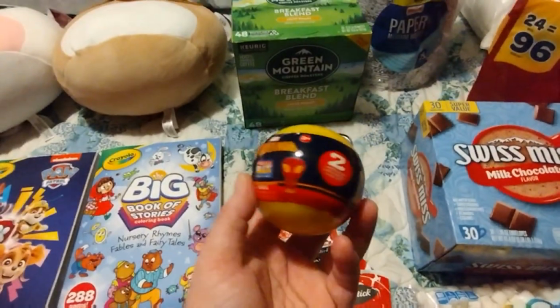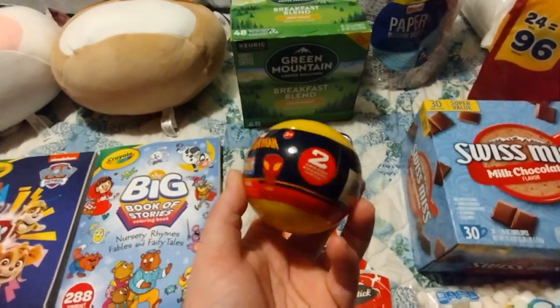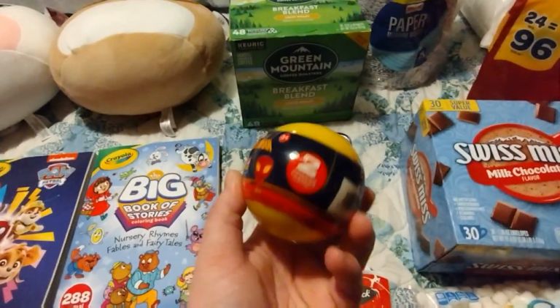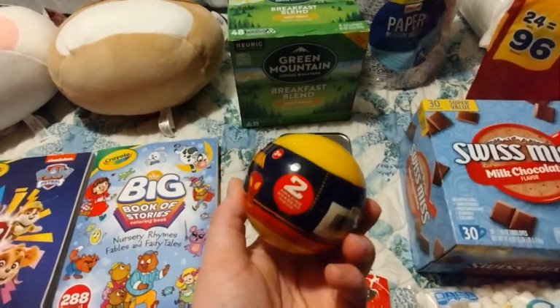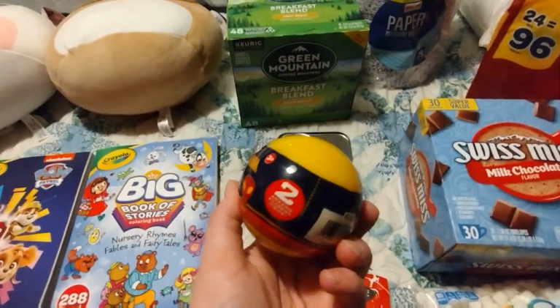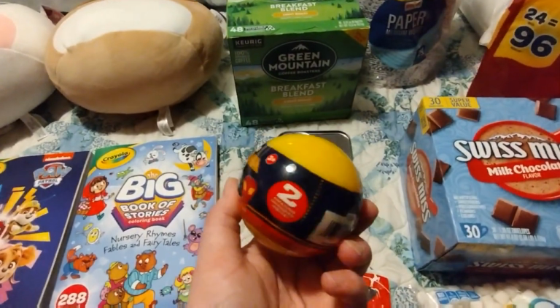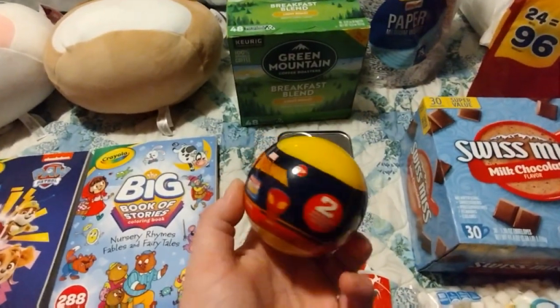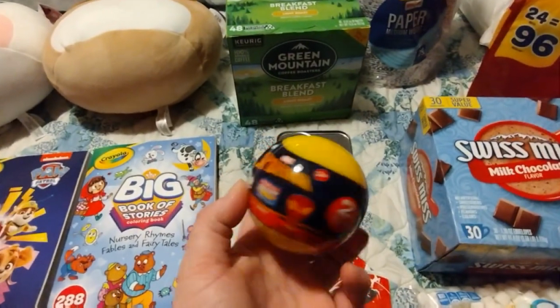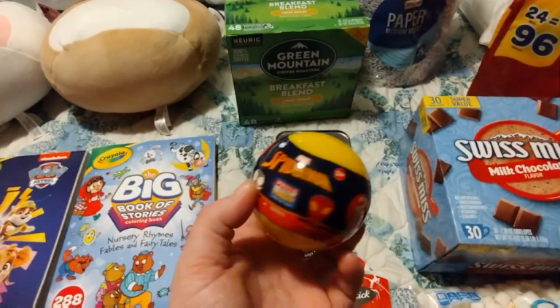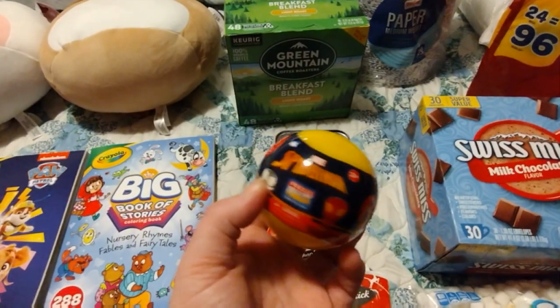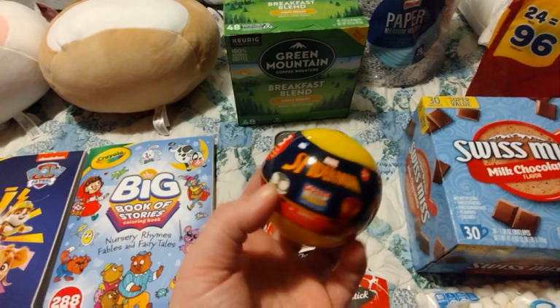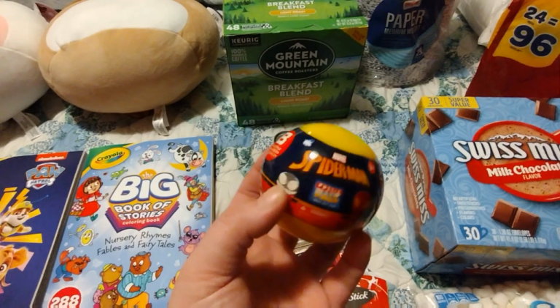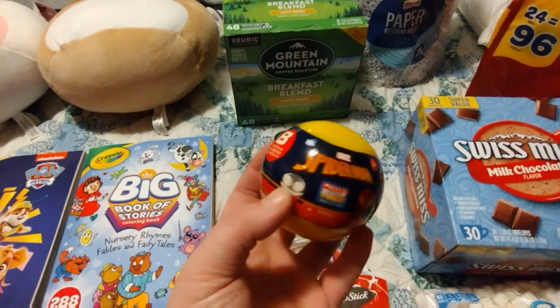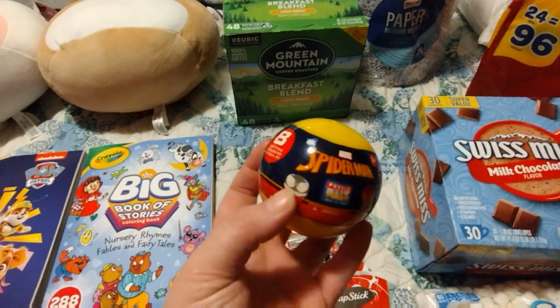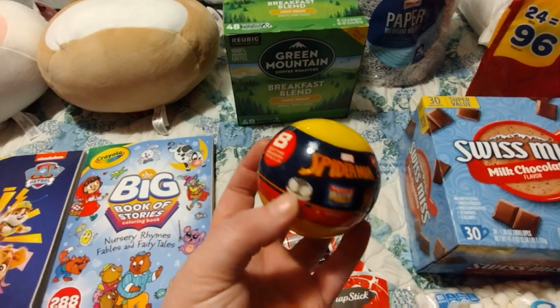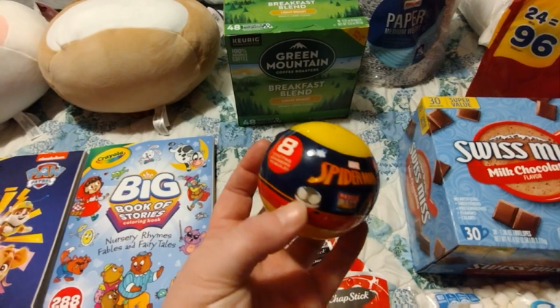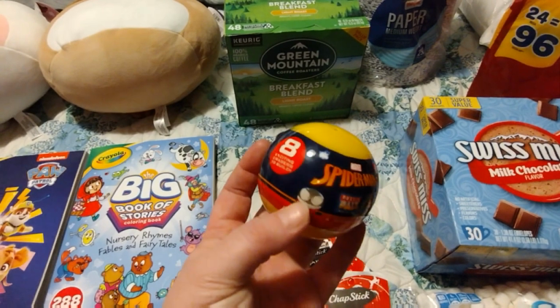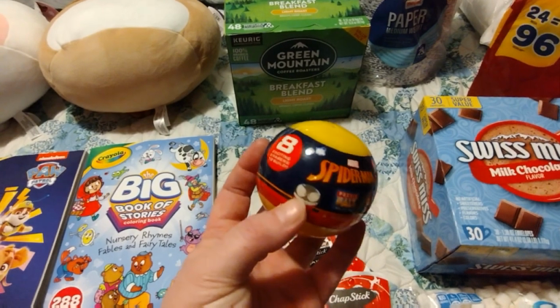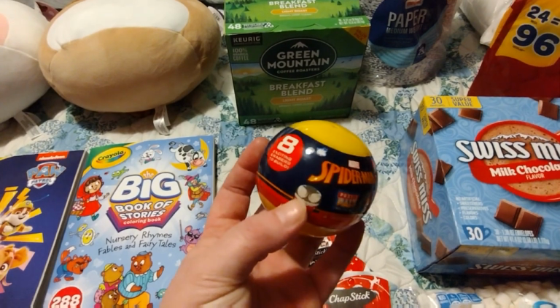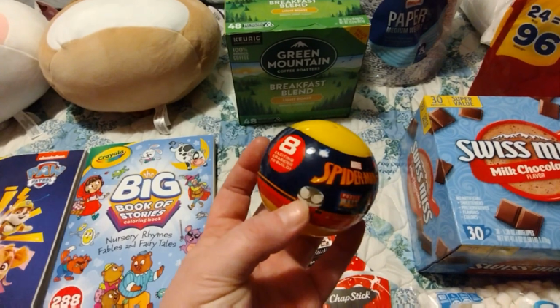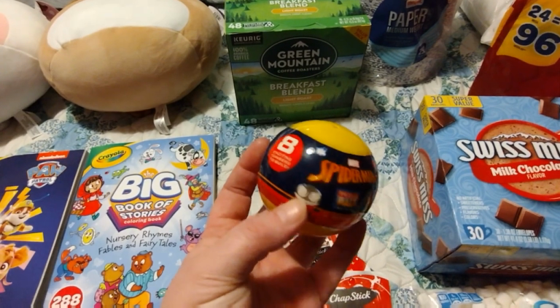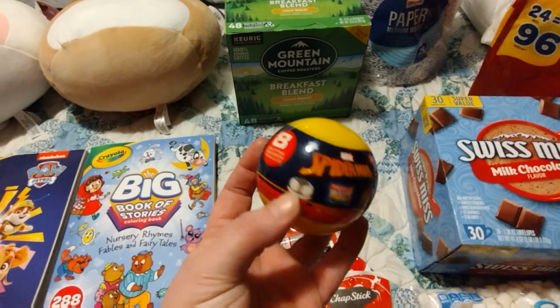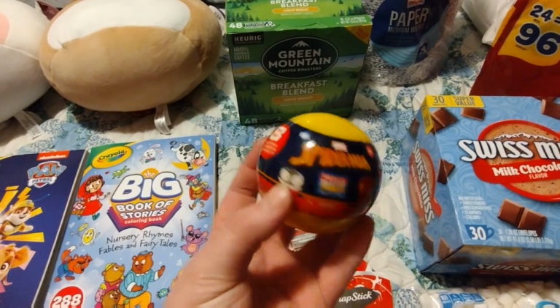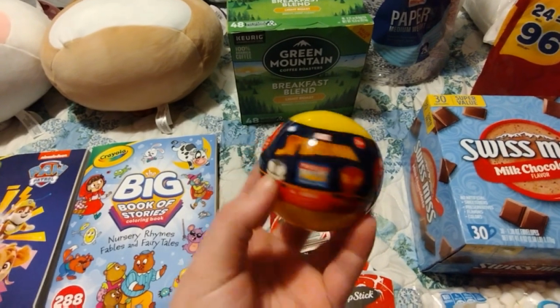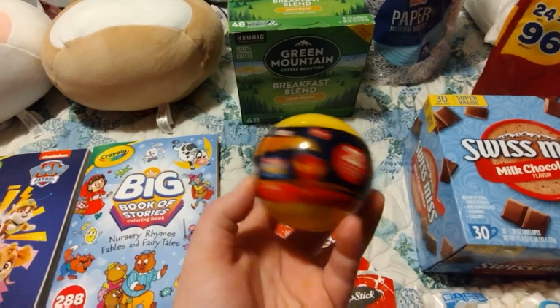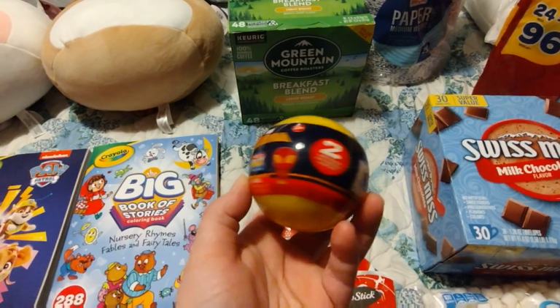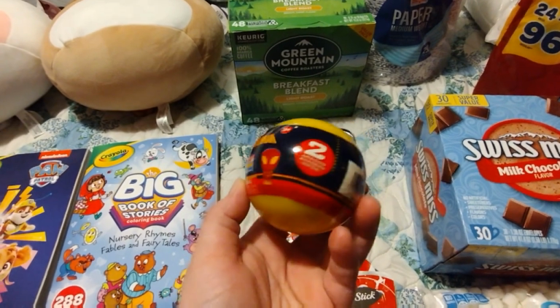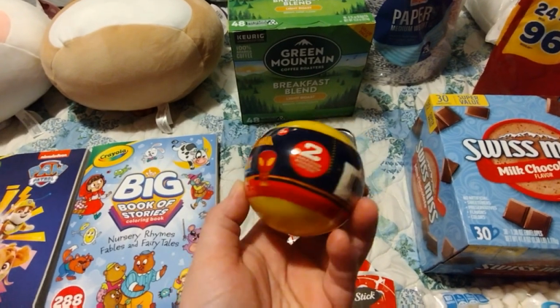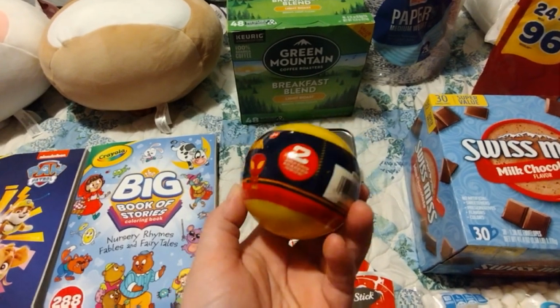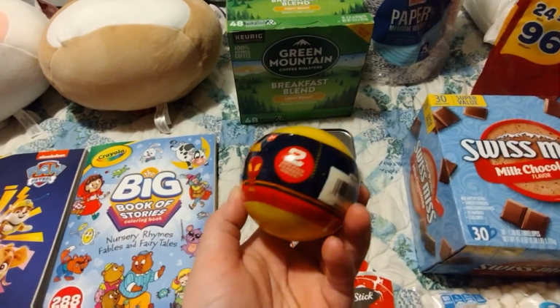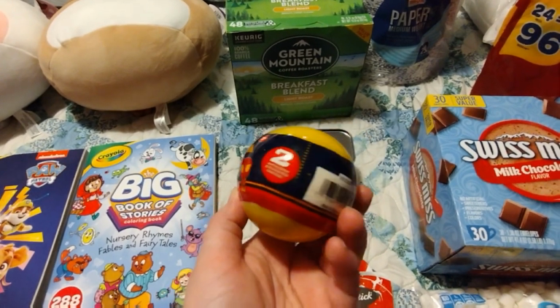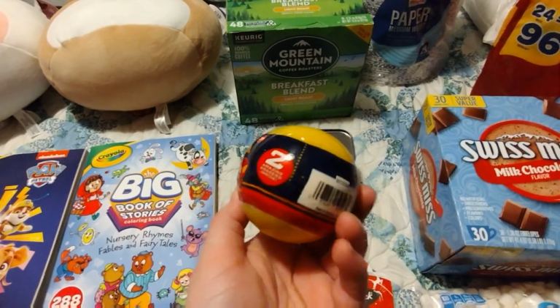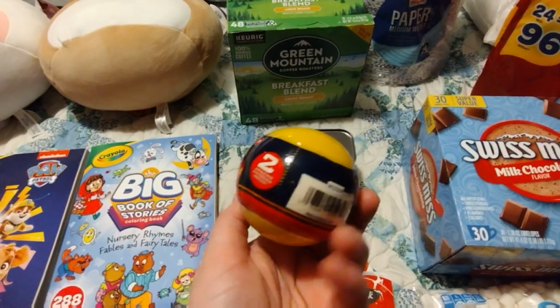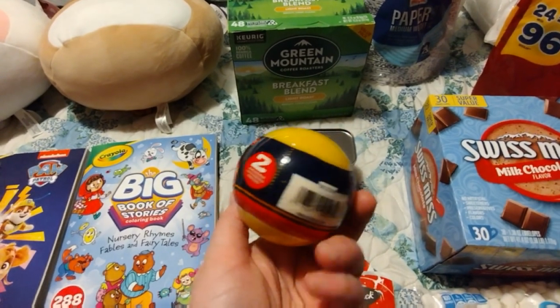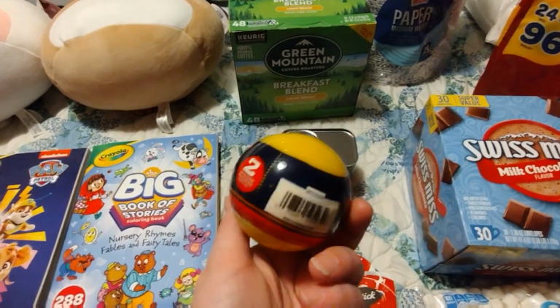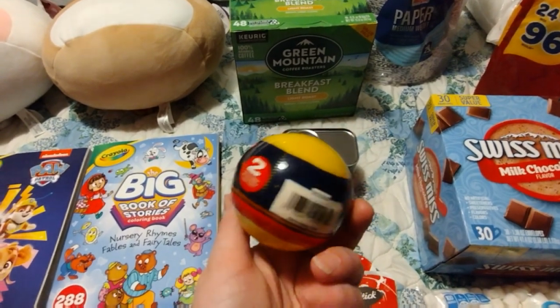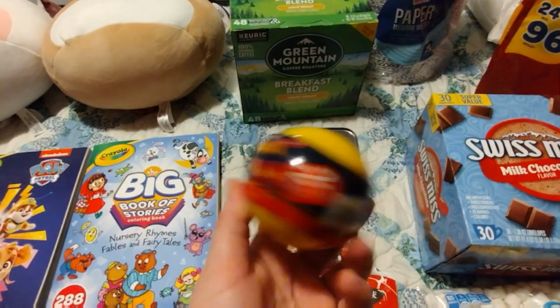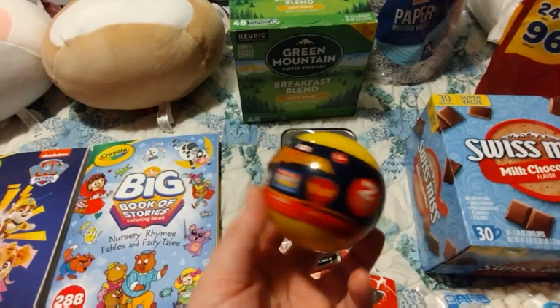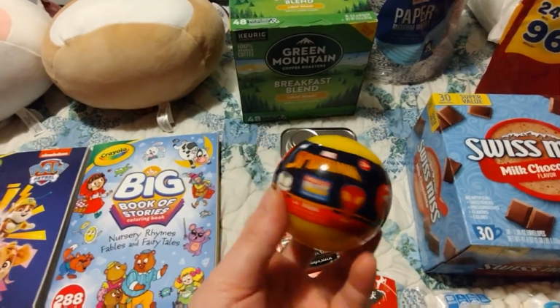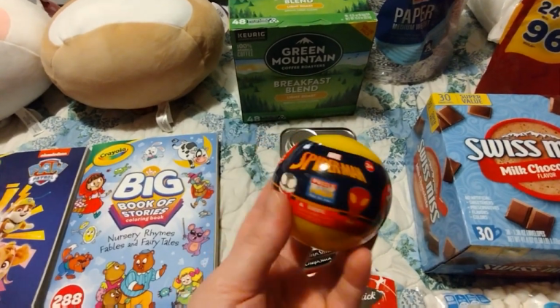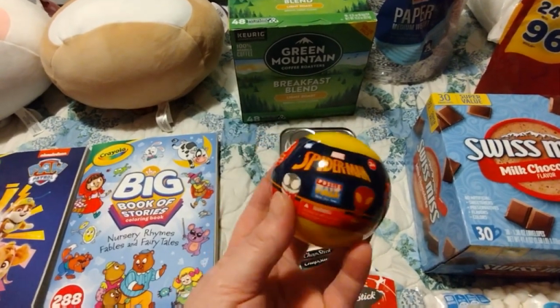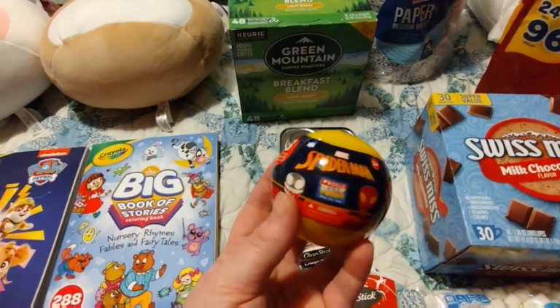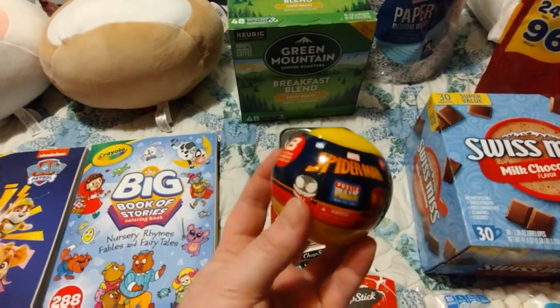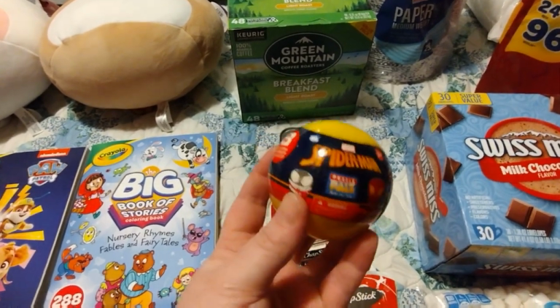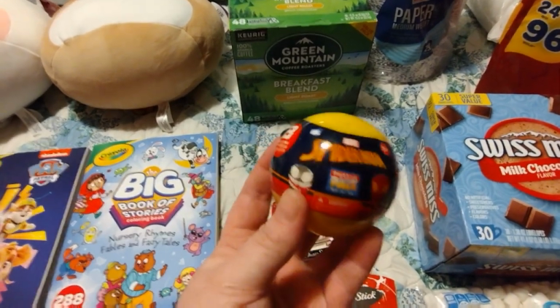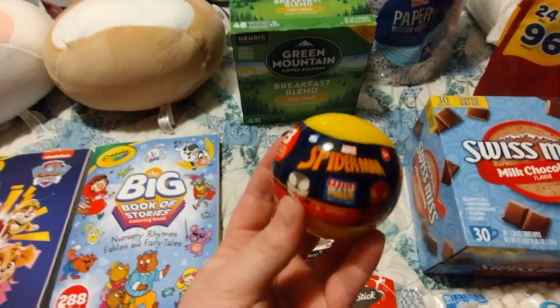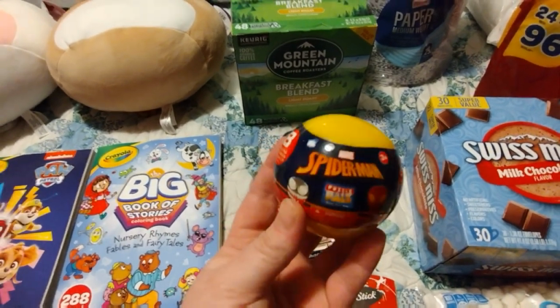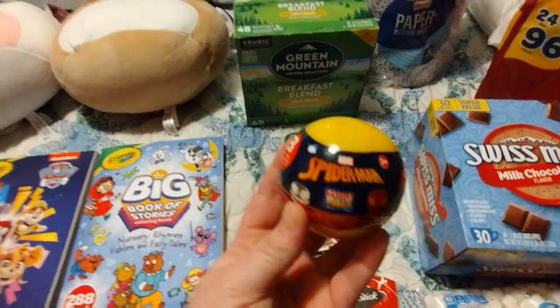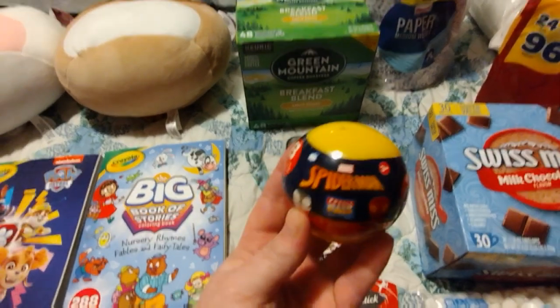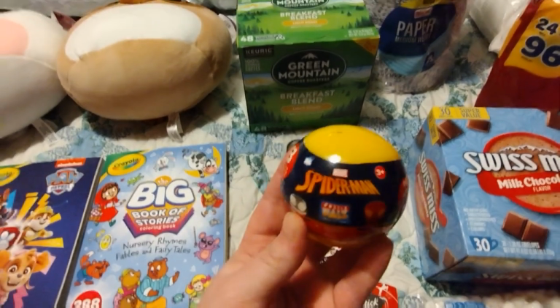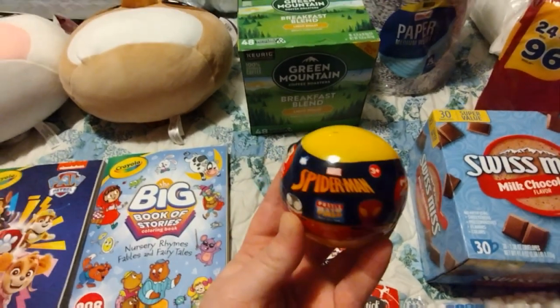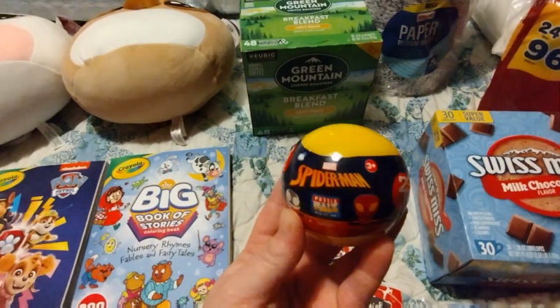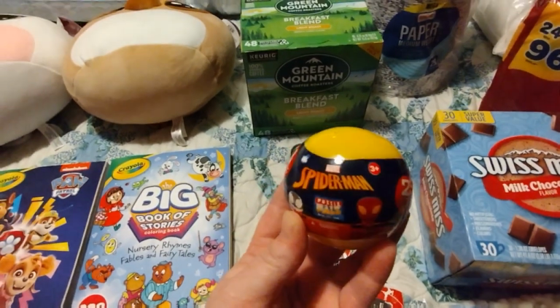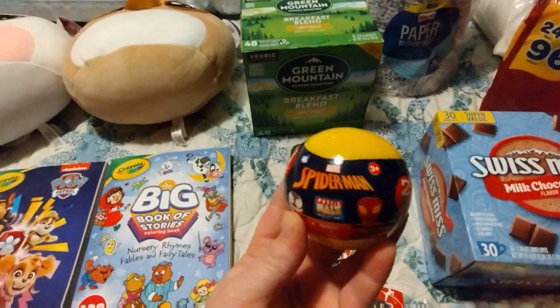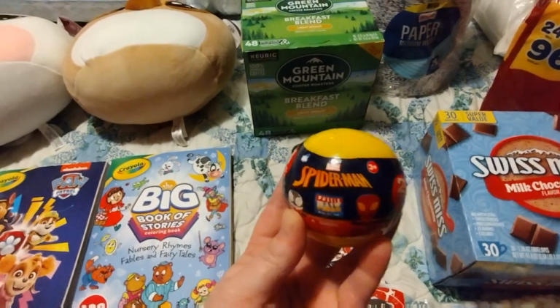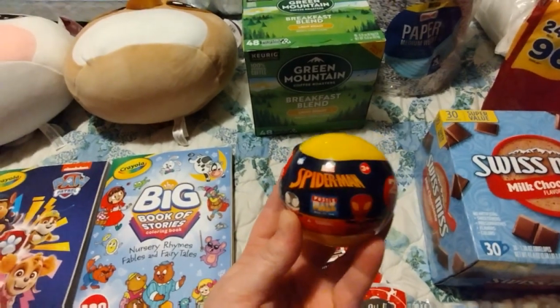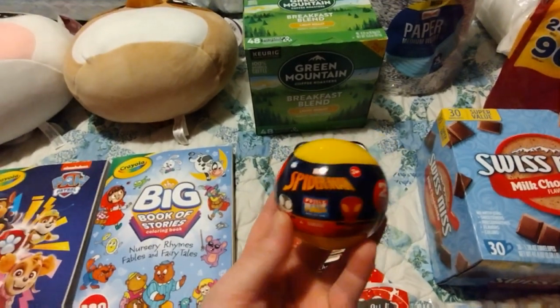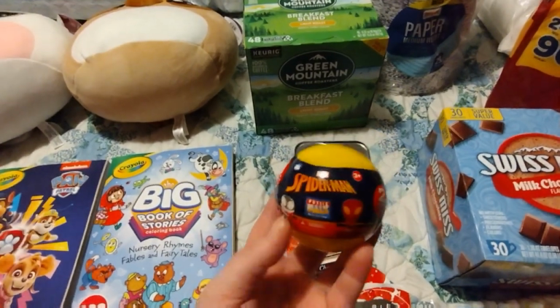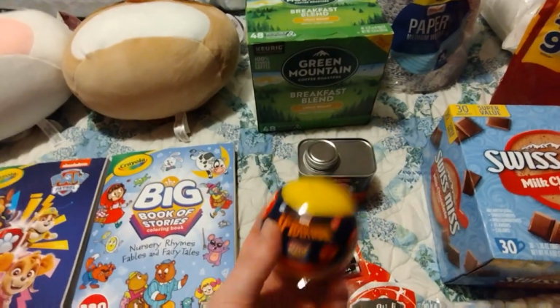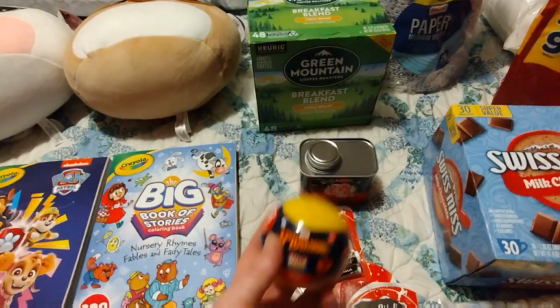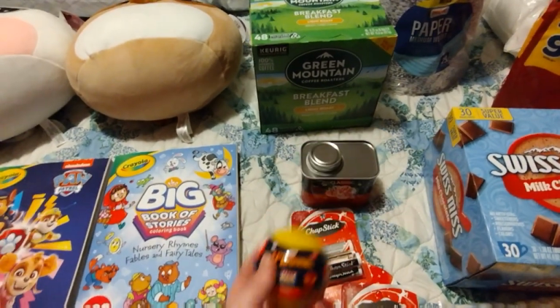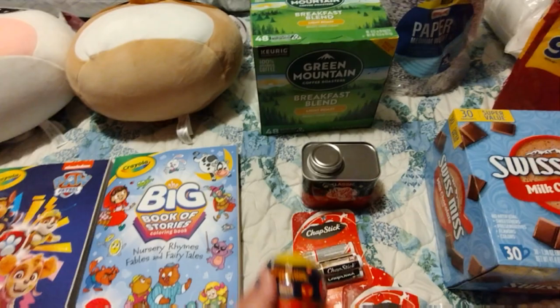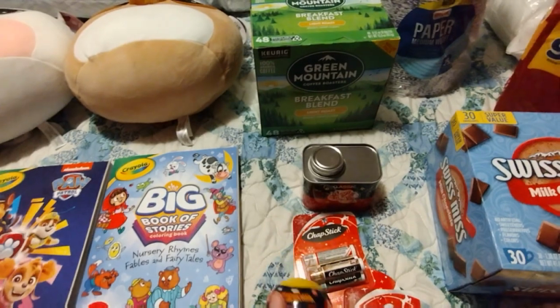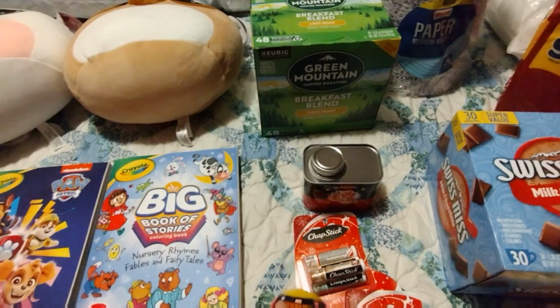These are for stockings — just chapsticks. I'm so tired of them stealing mine! My kids really like opening up blind bags and surprise balls. This one is Spider-Man for my son for his stocking.